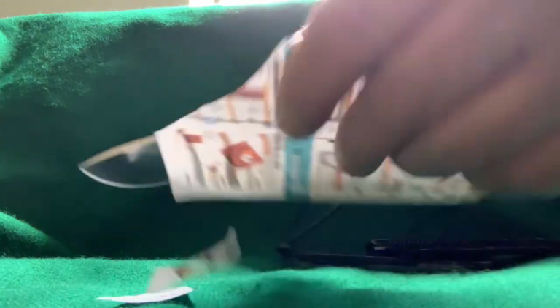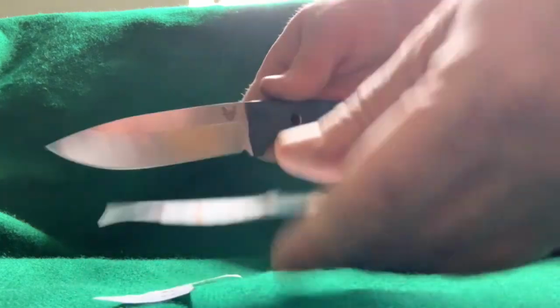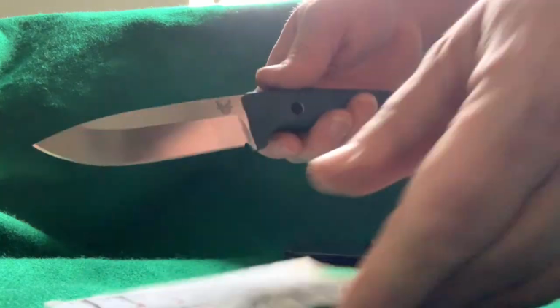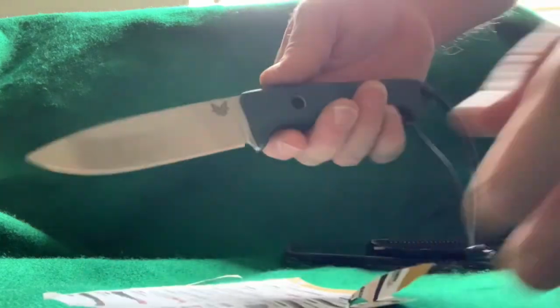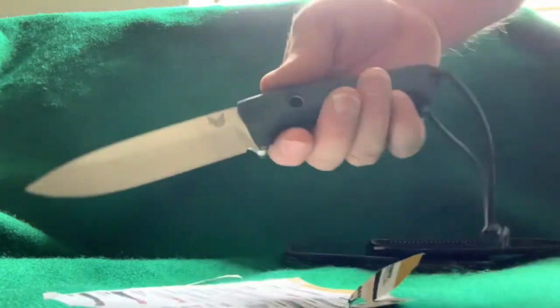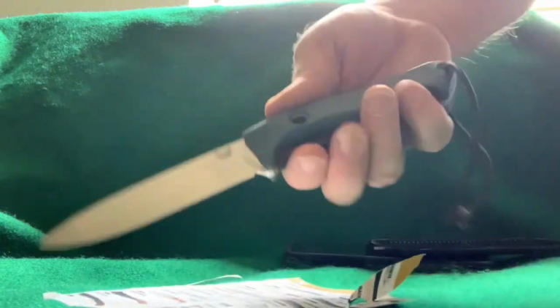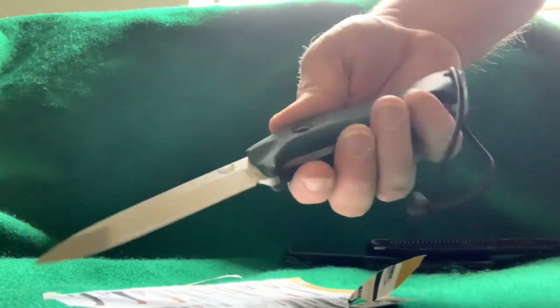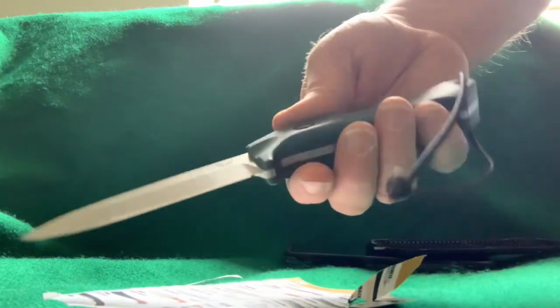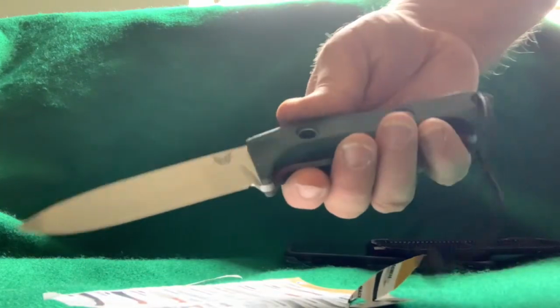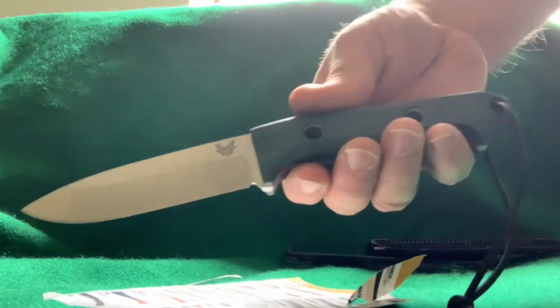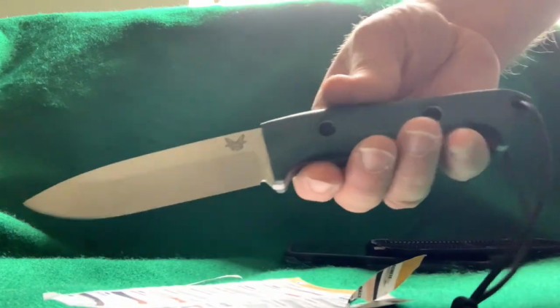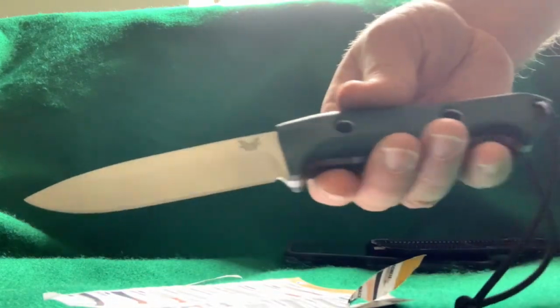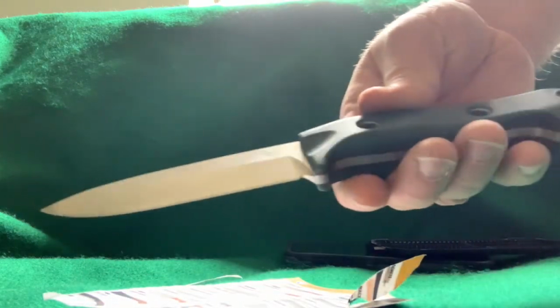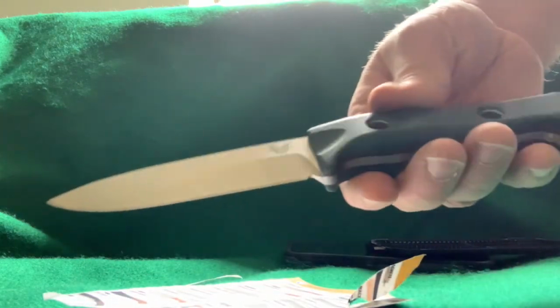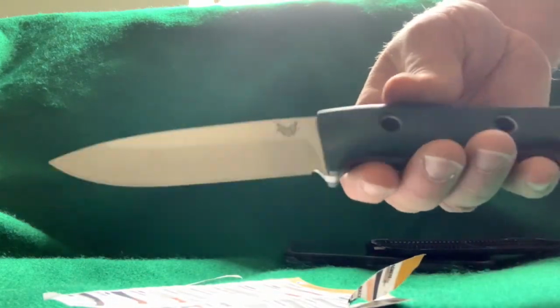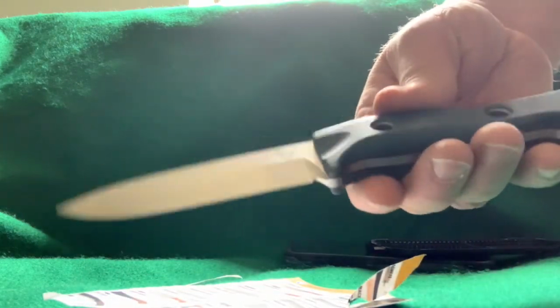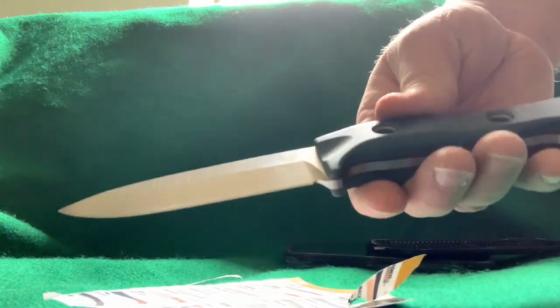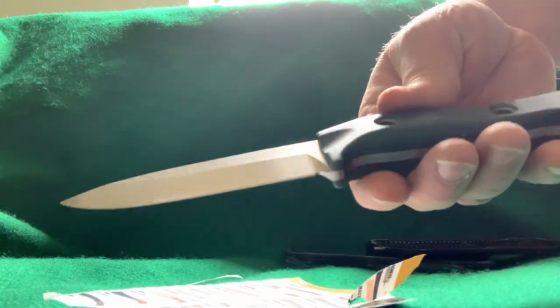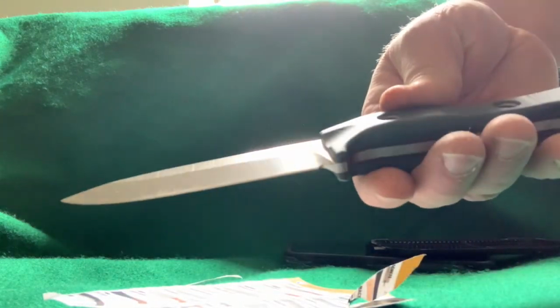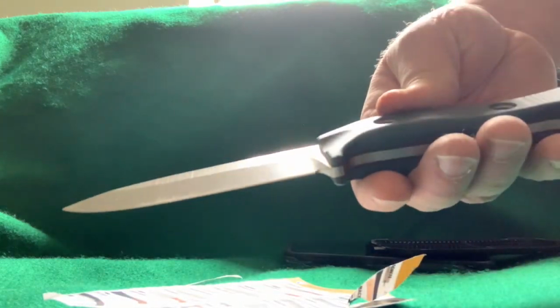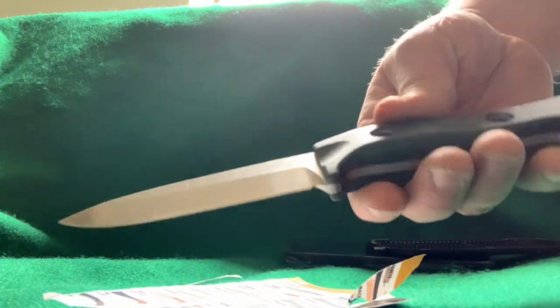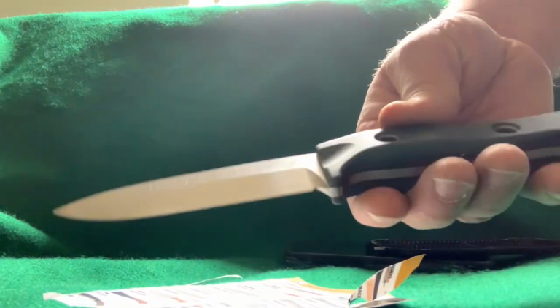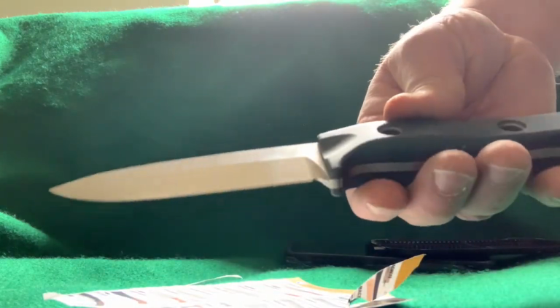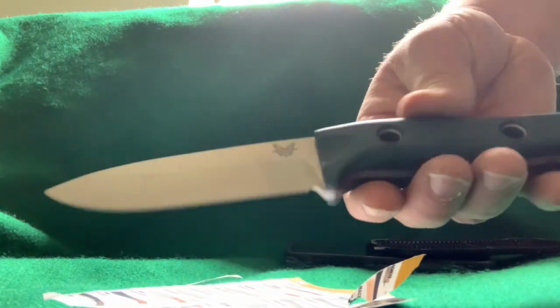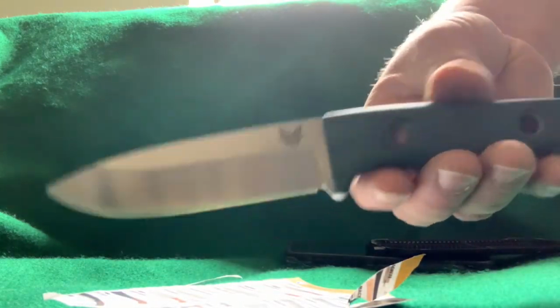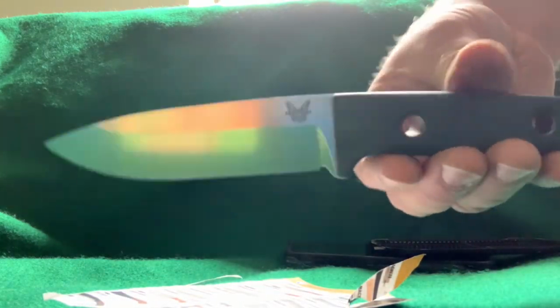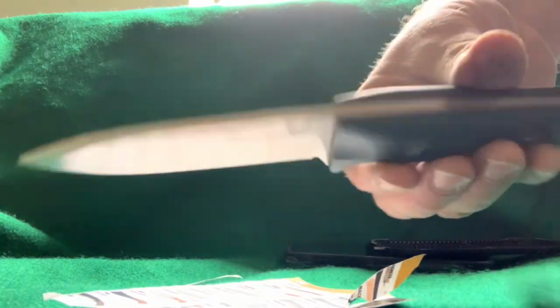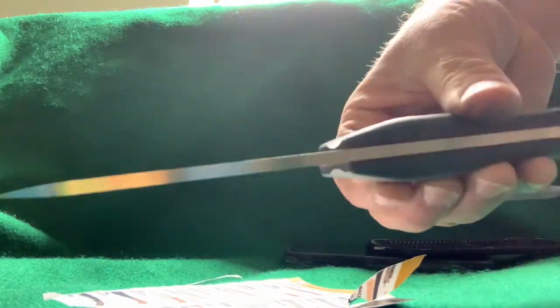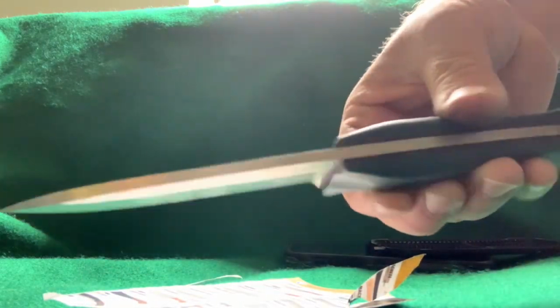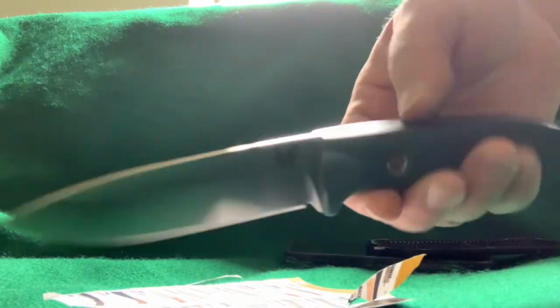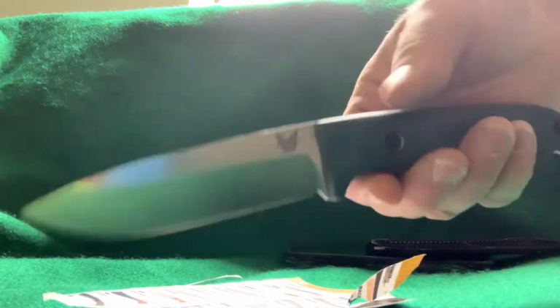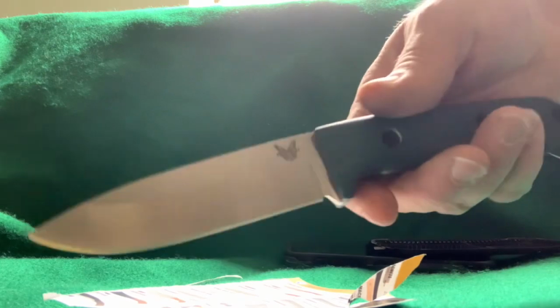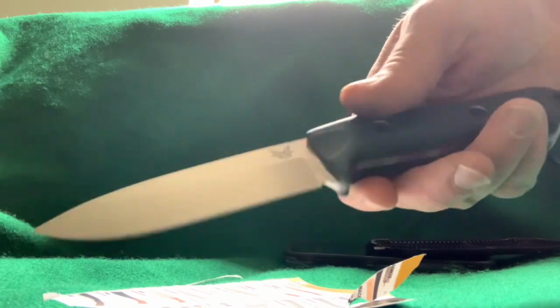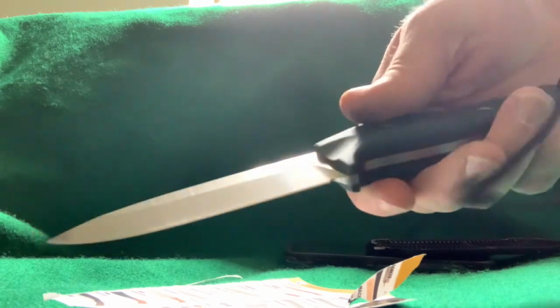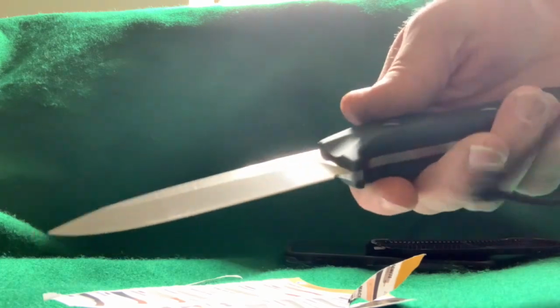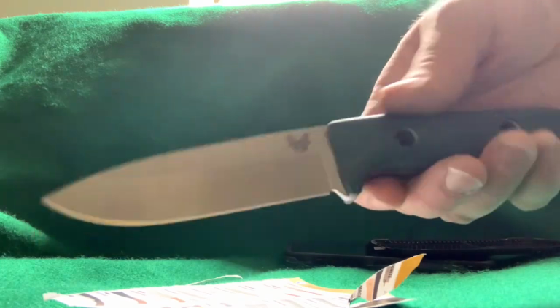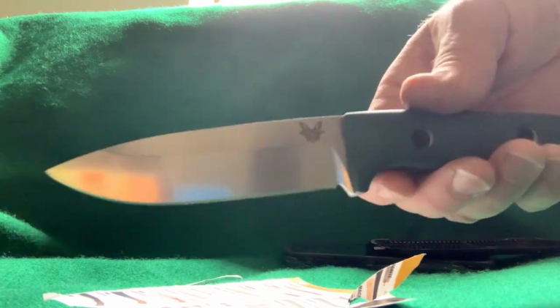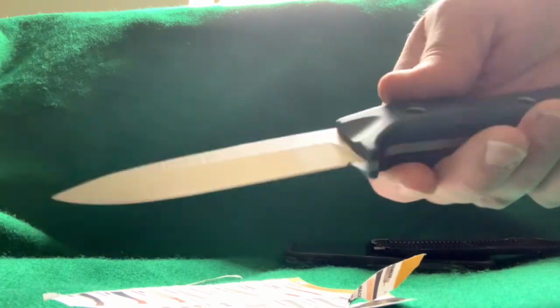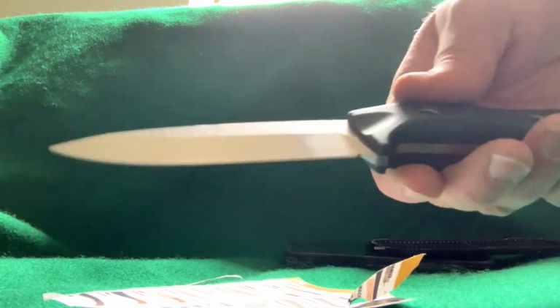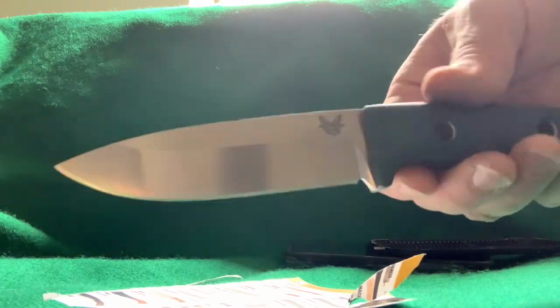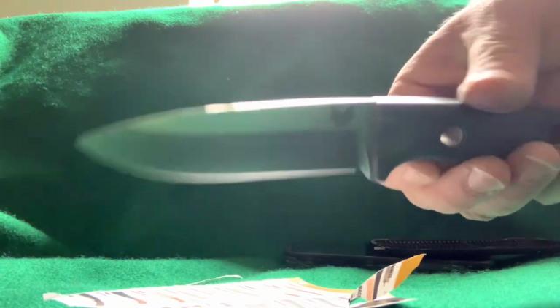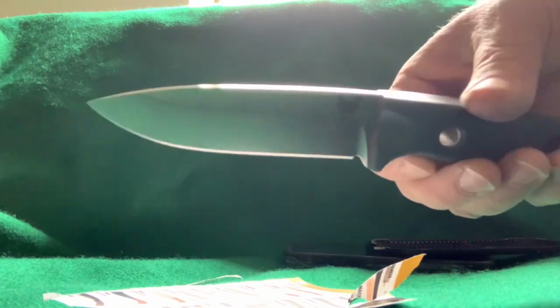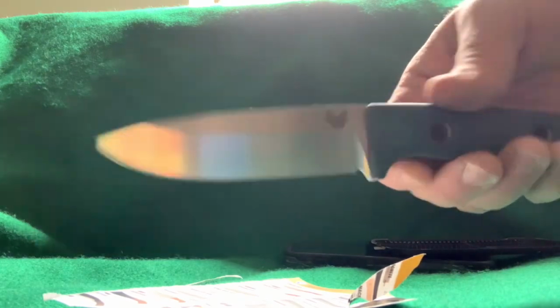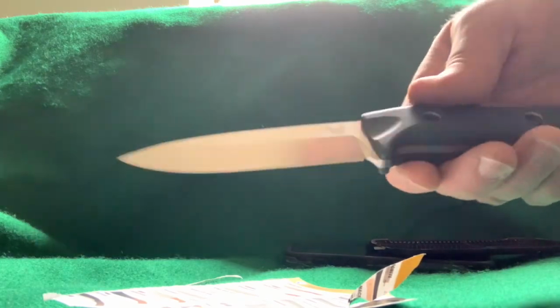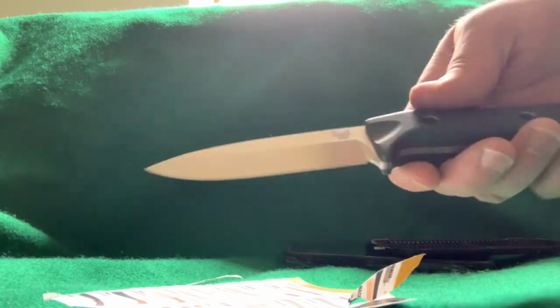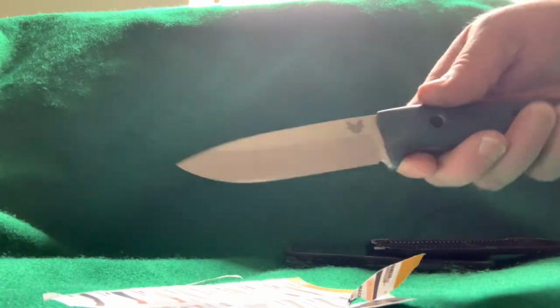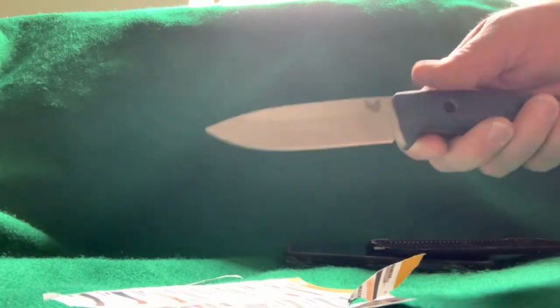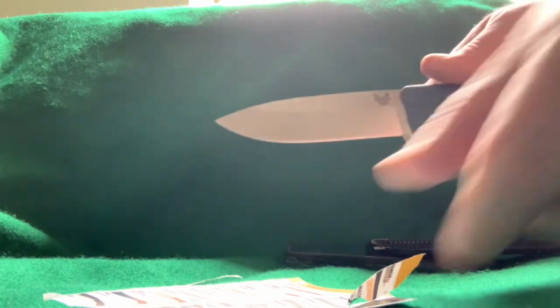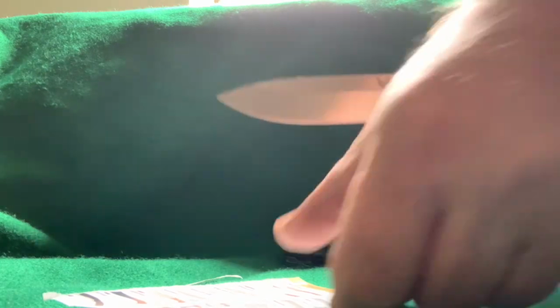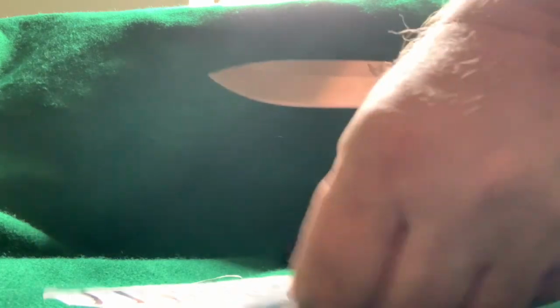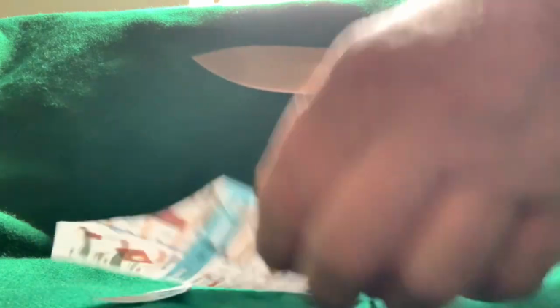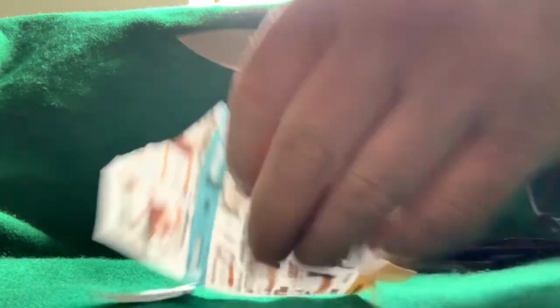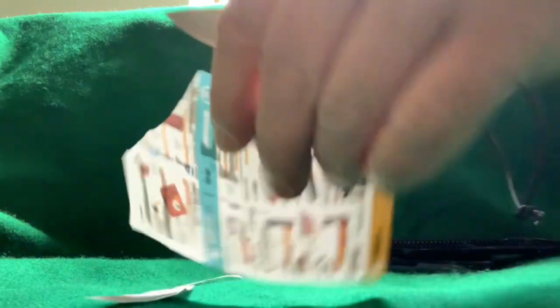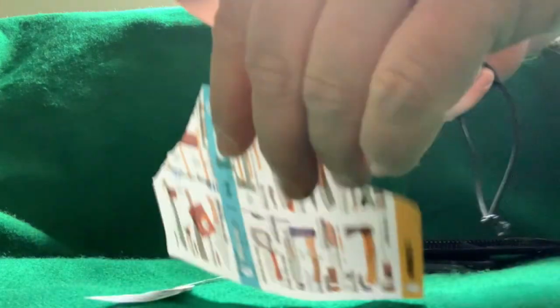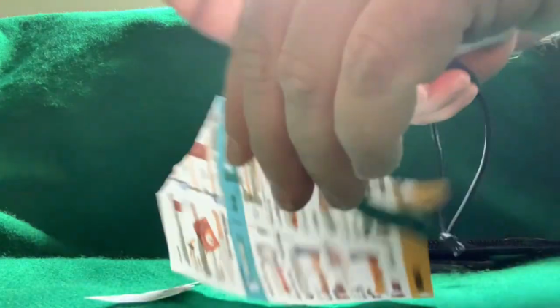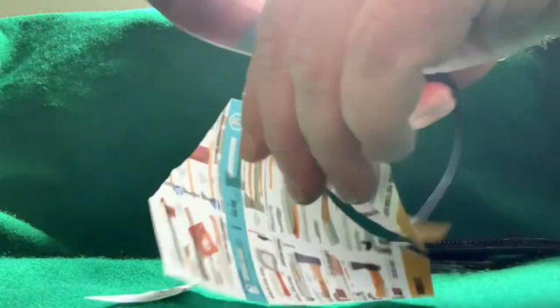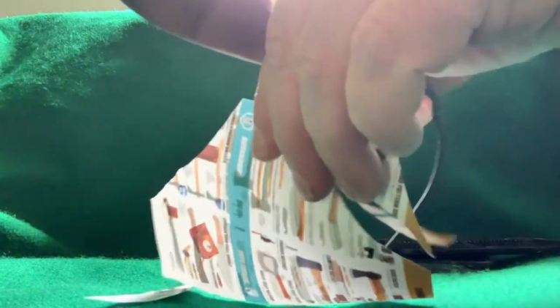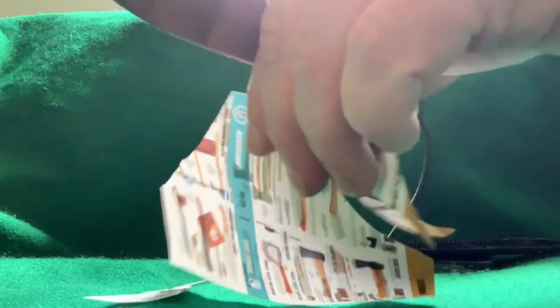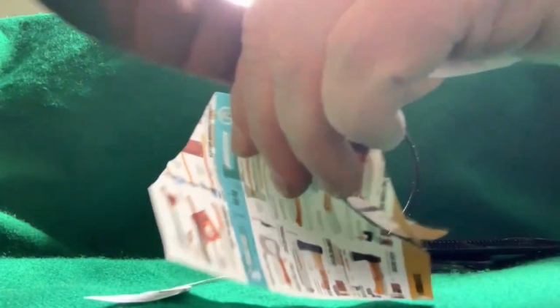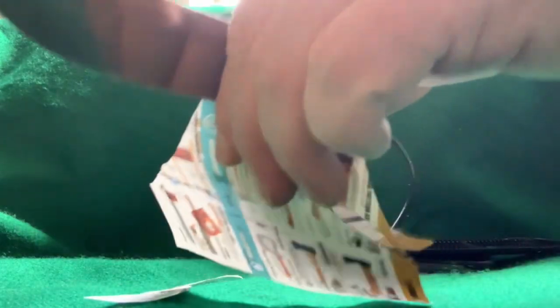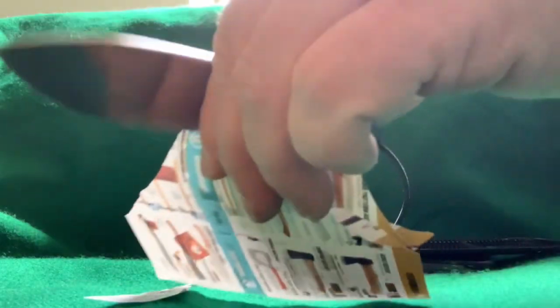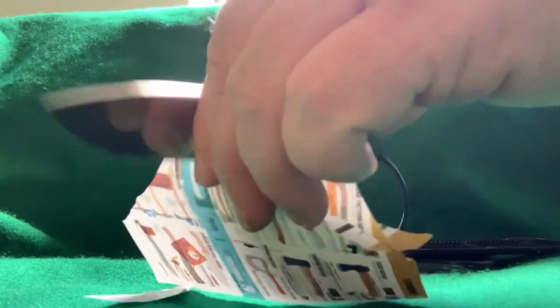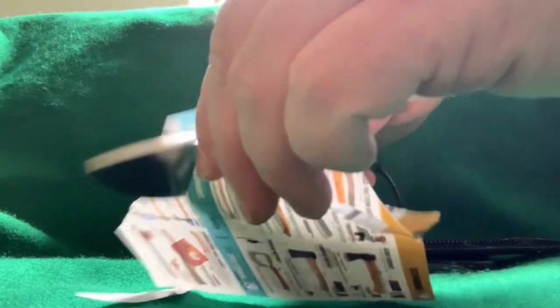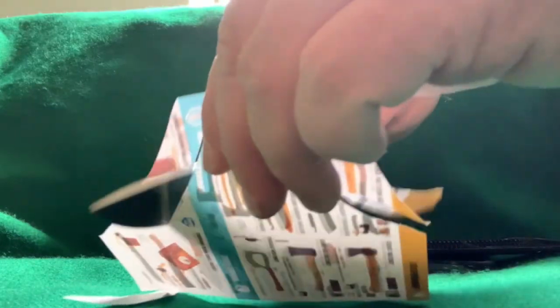I just lightly stroped this on a leather belt and it's already noticeably sharper.